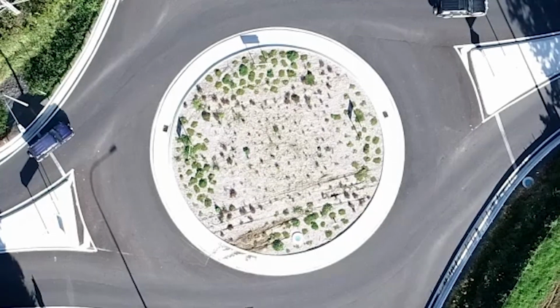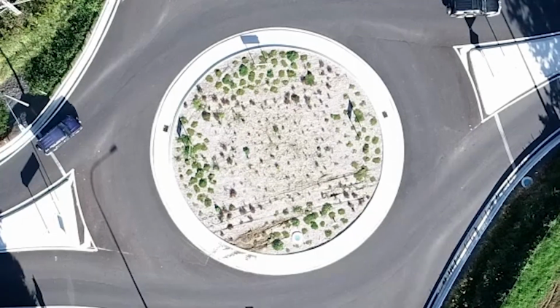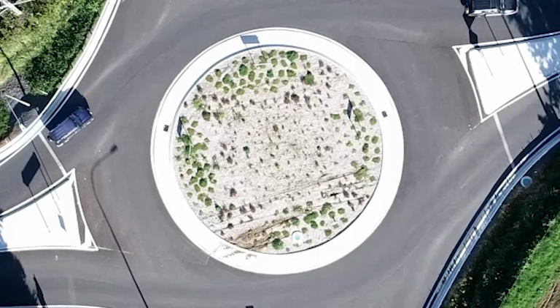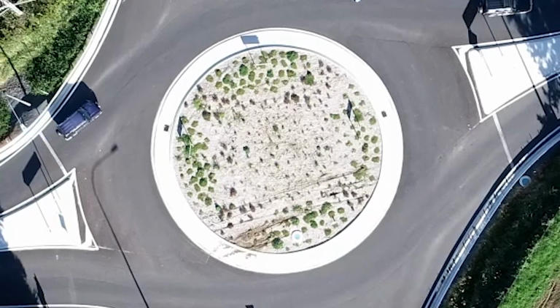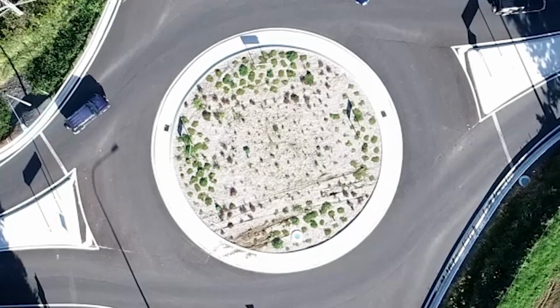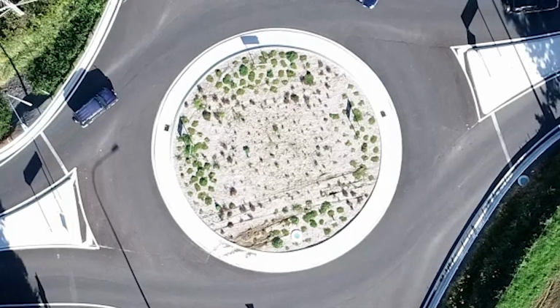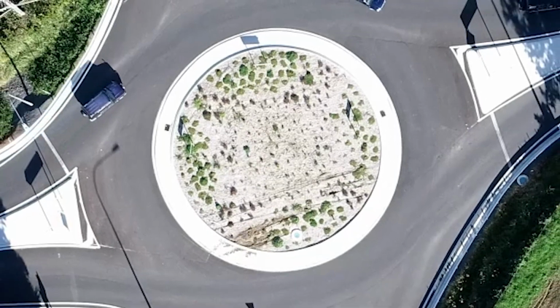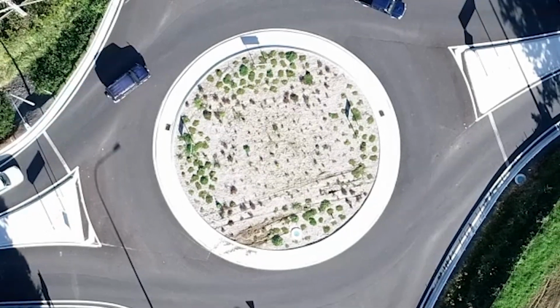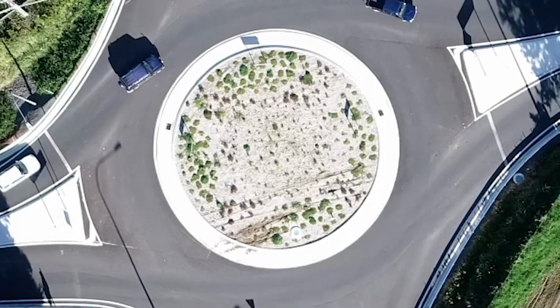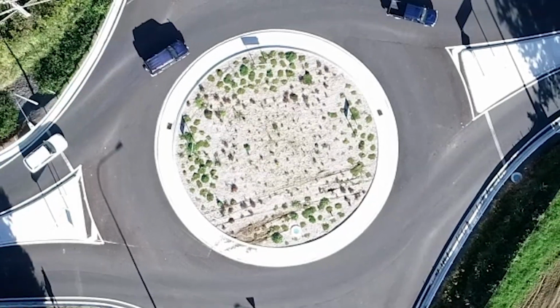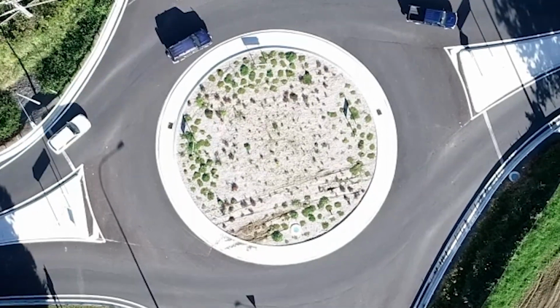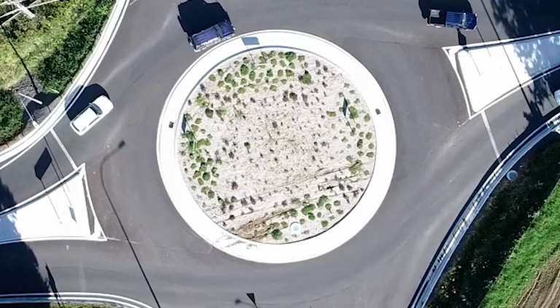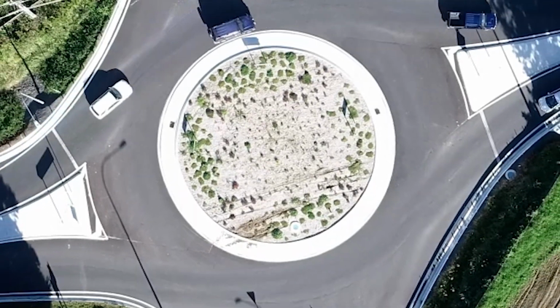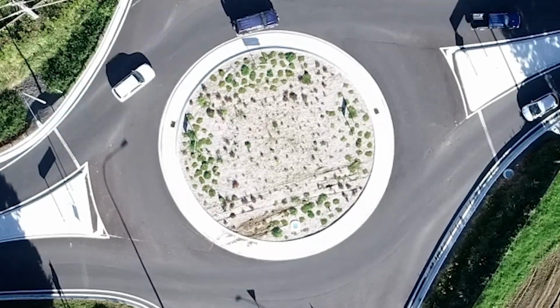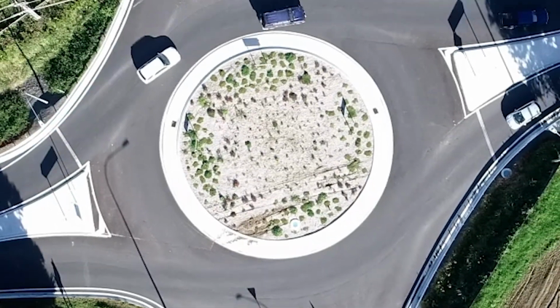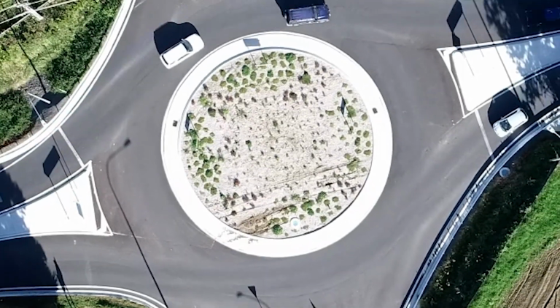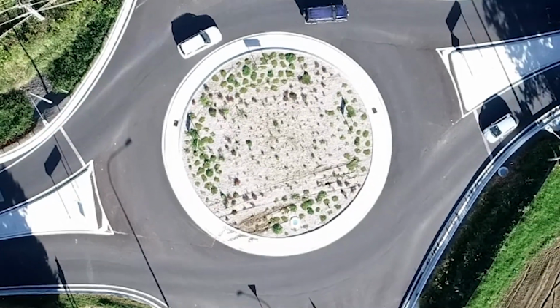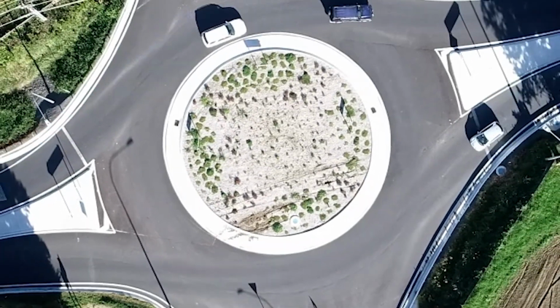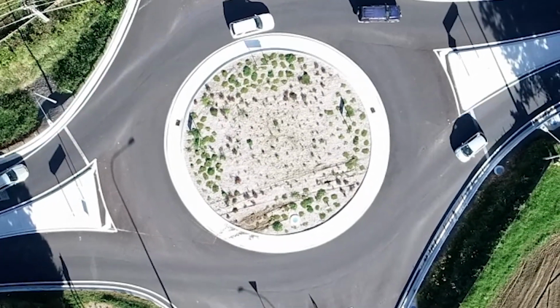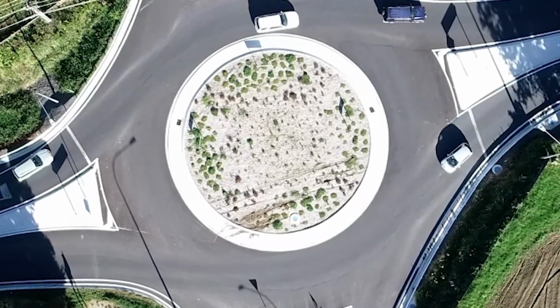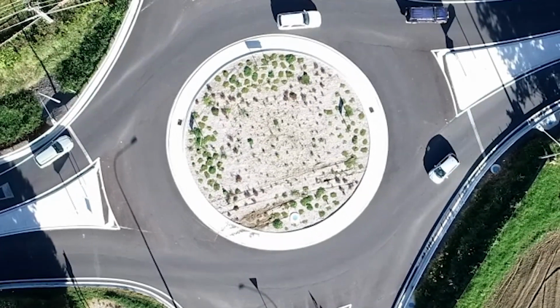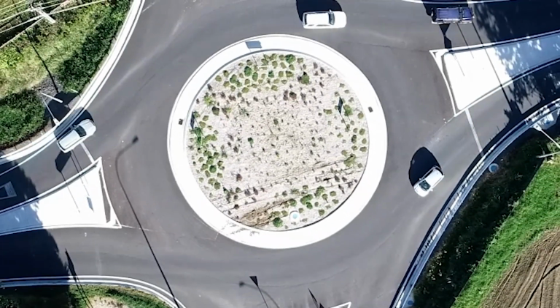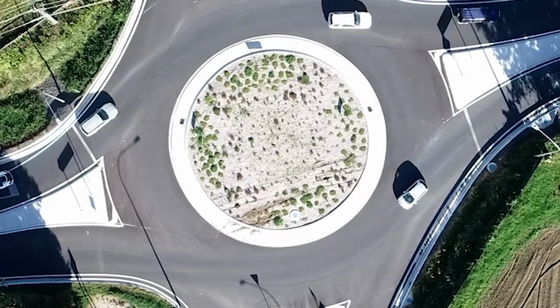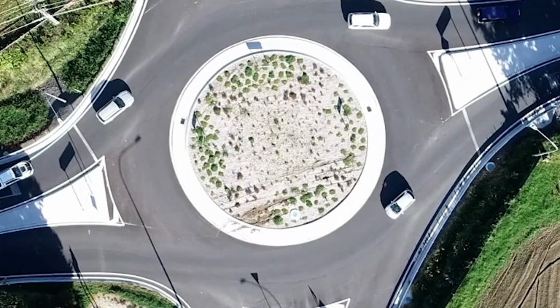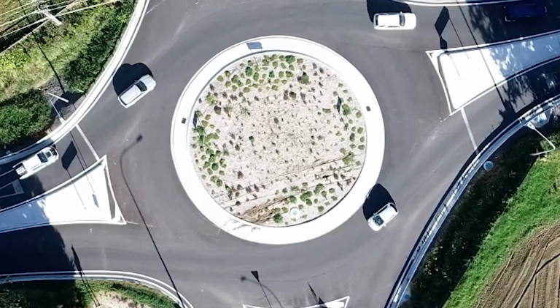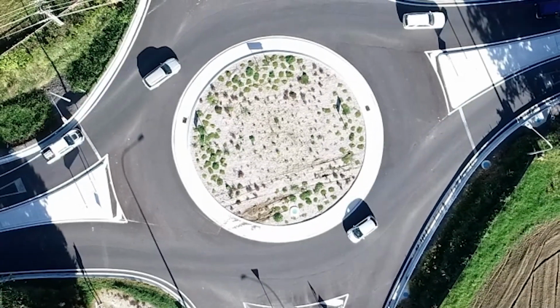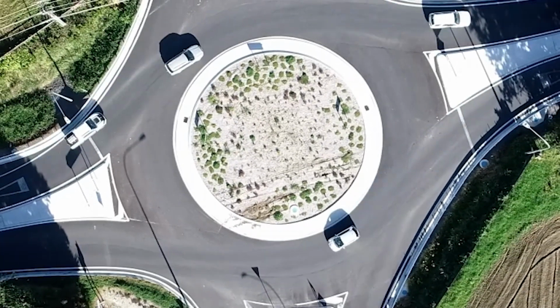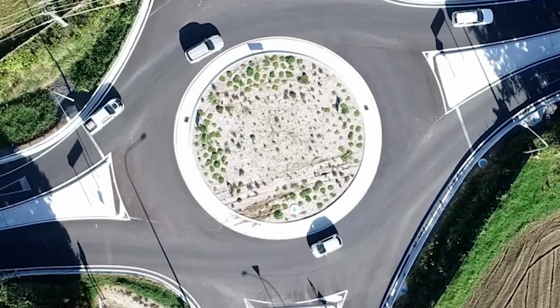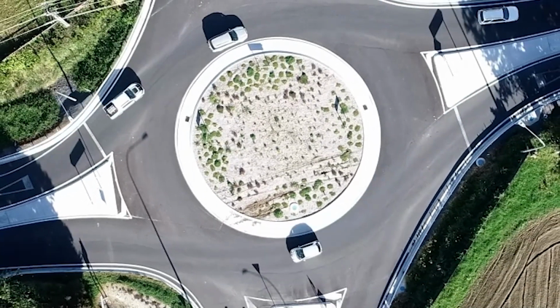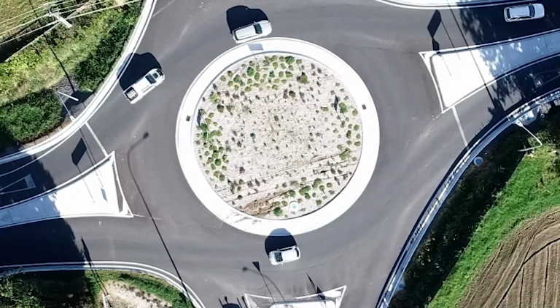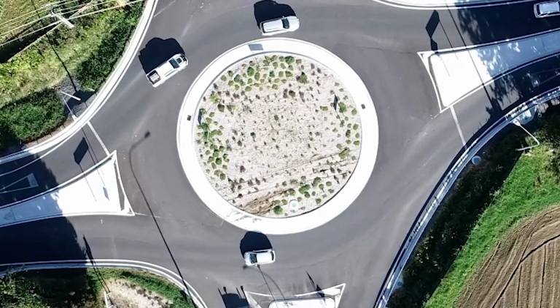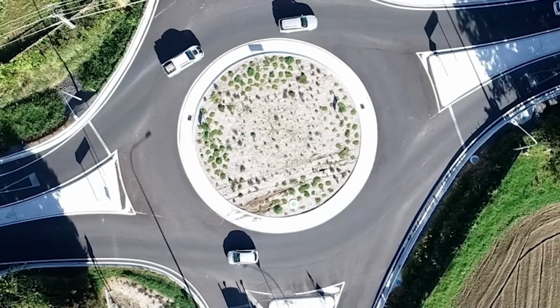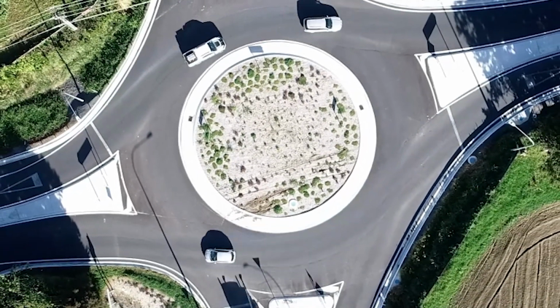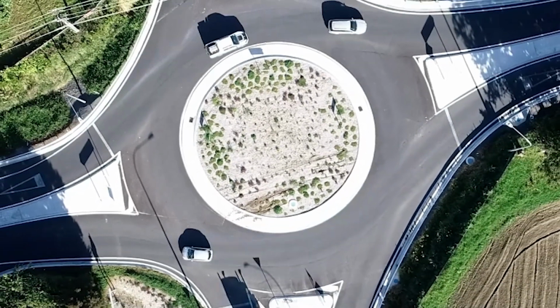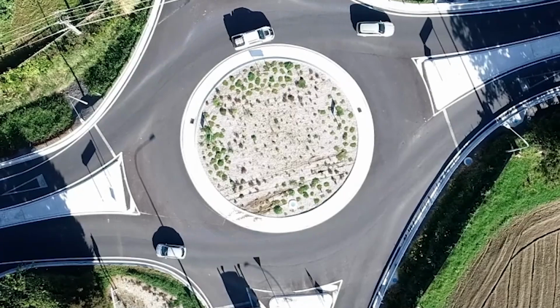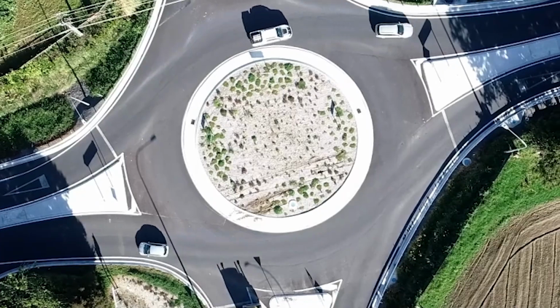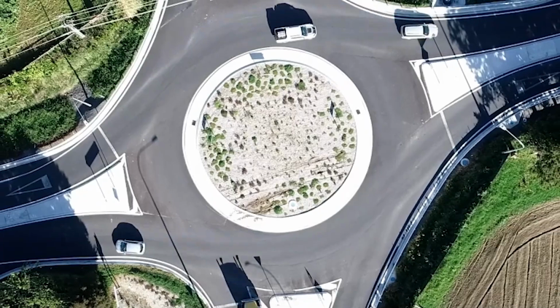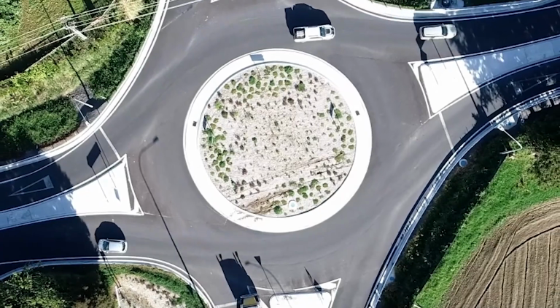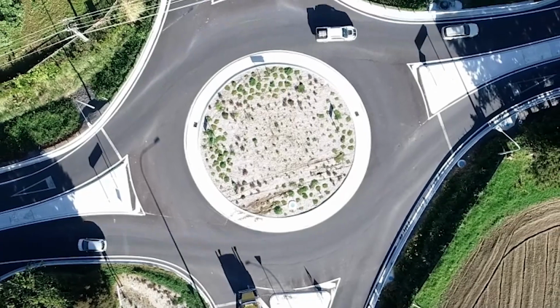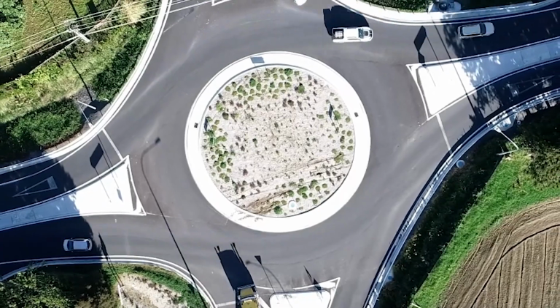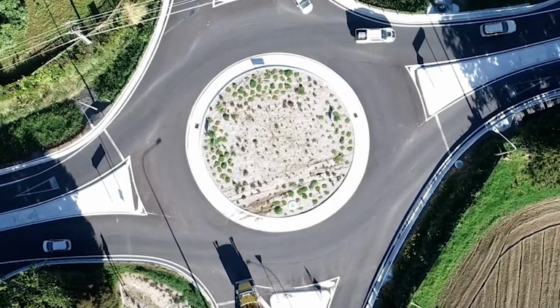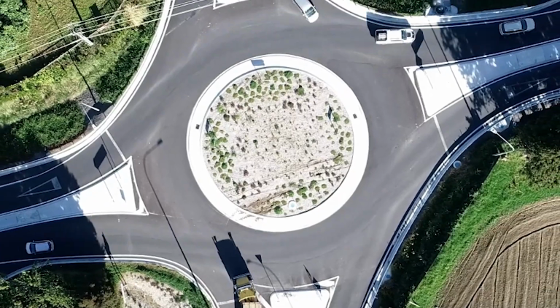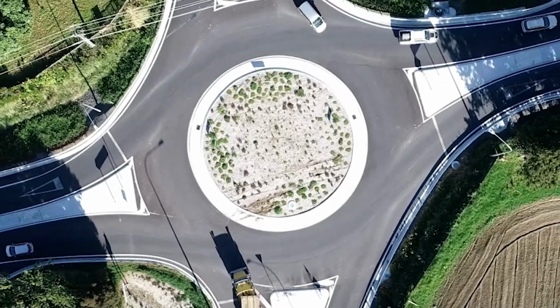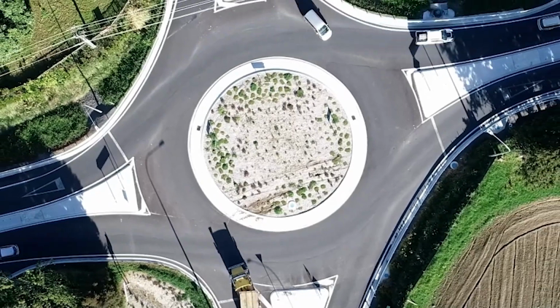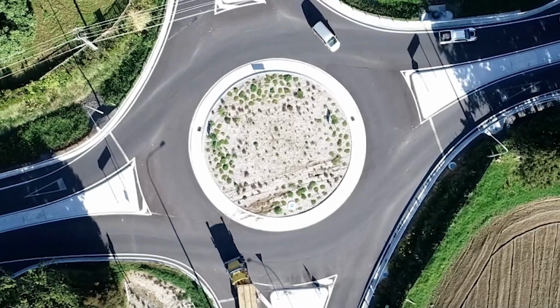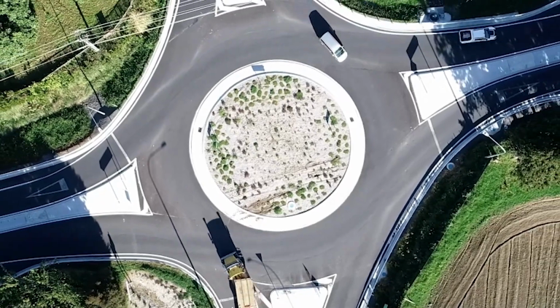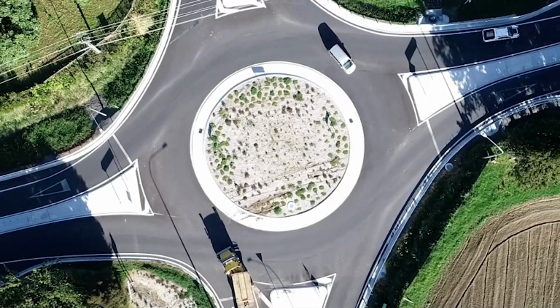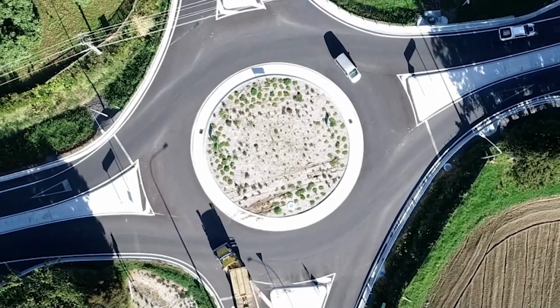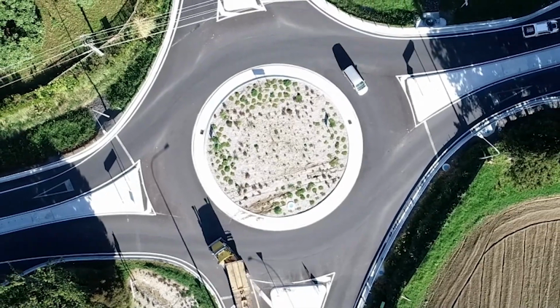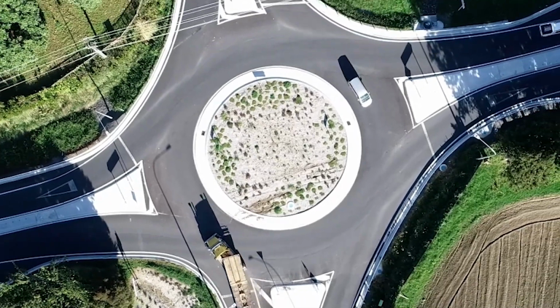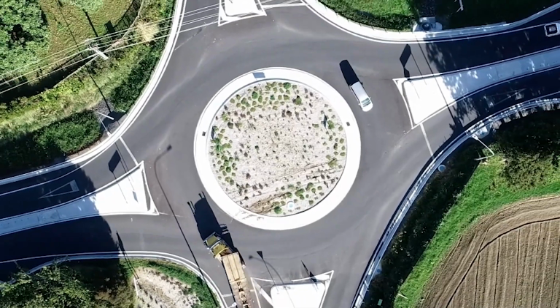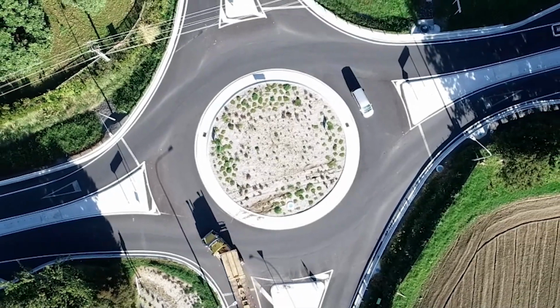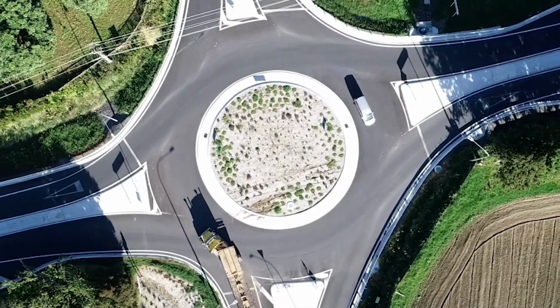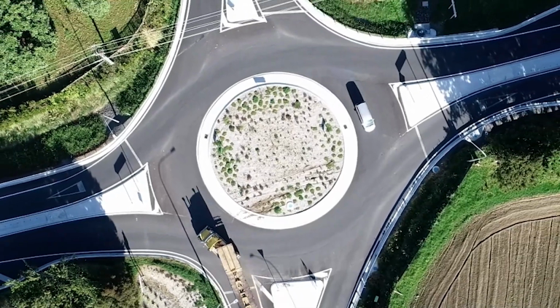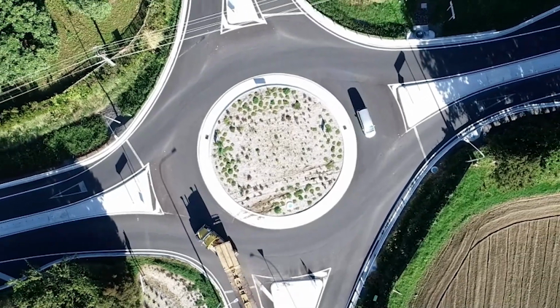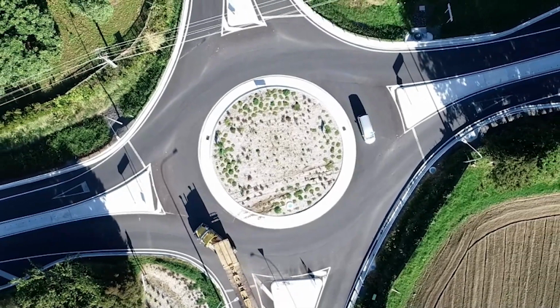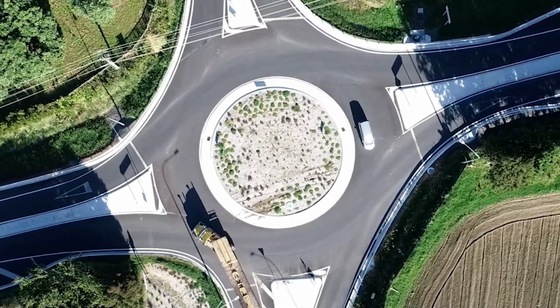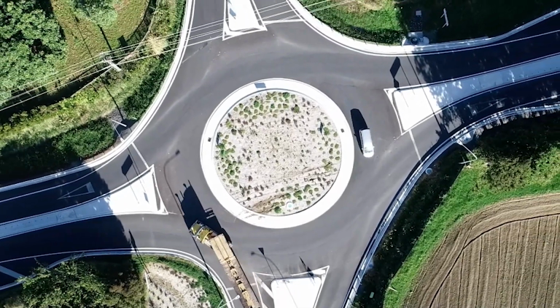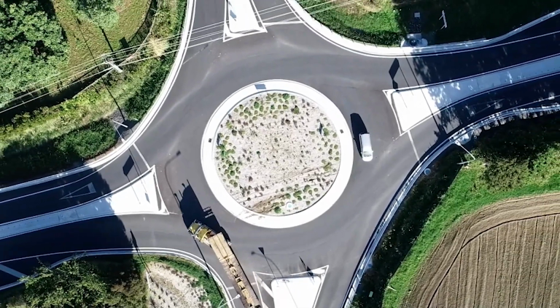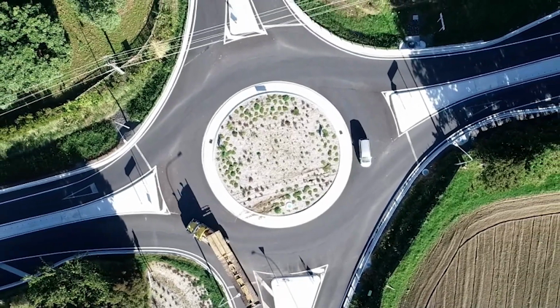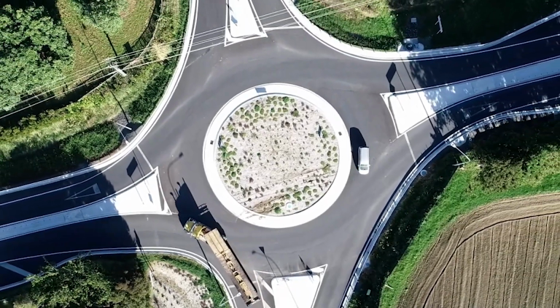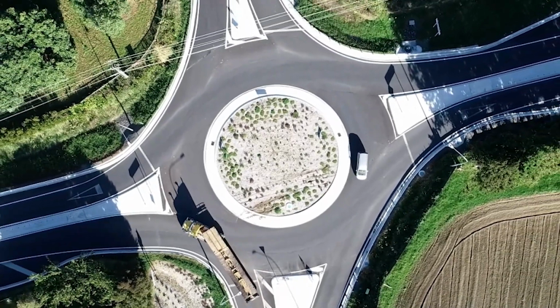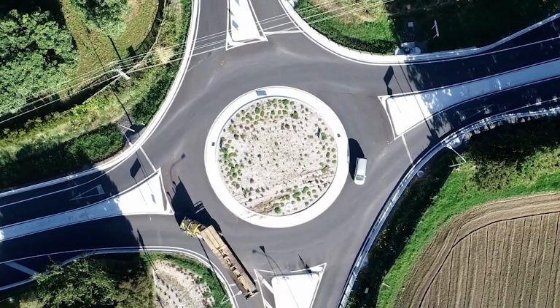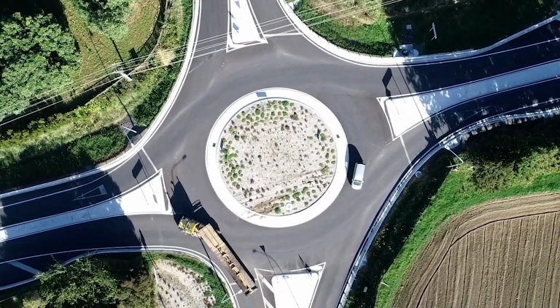Did you know it can take up to two years to plan and design a roundabout? And a large part of this work happens before you even see trucks on site.